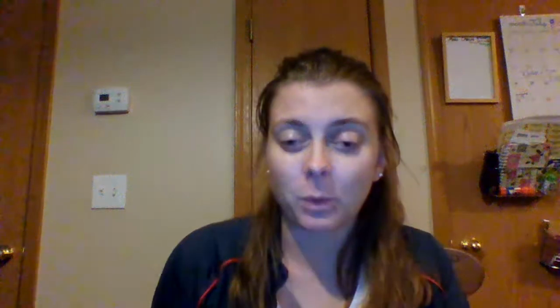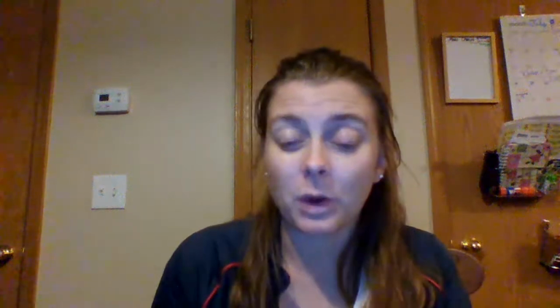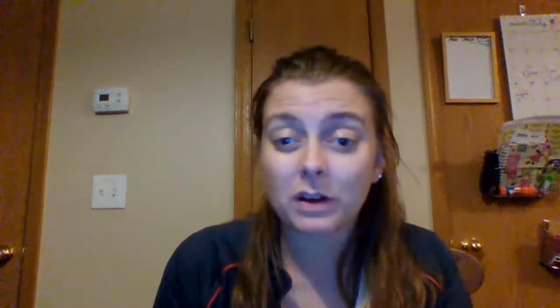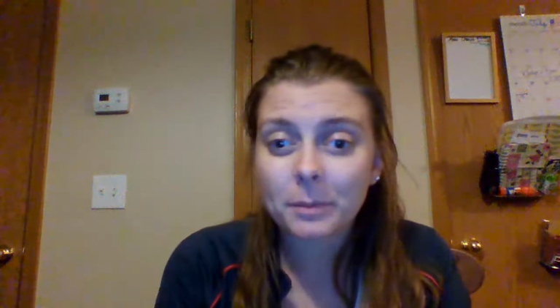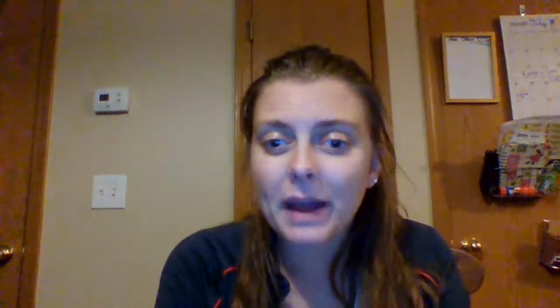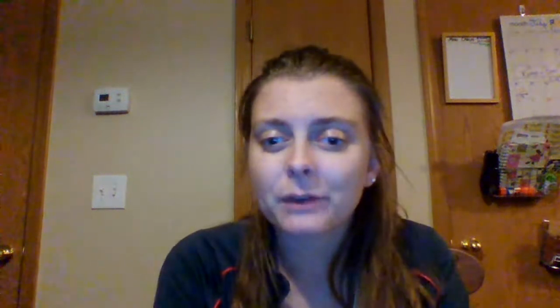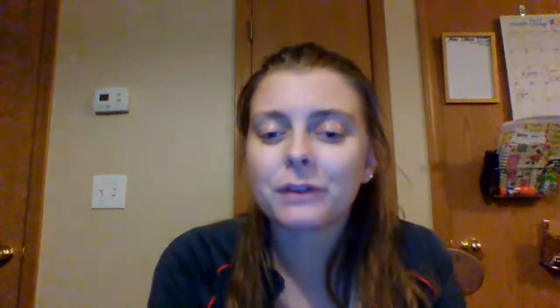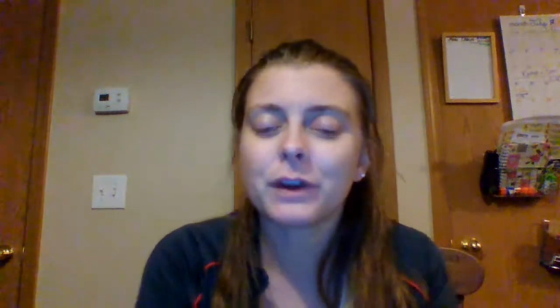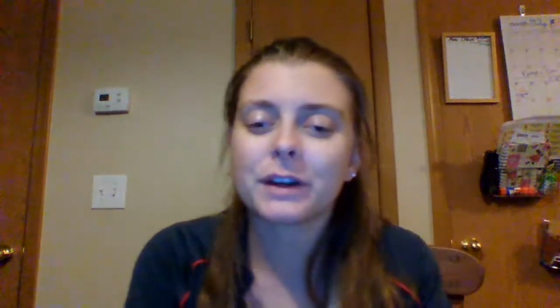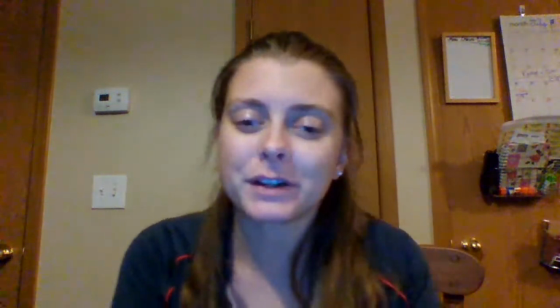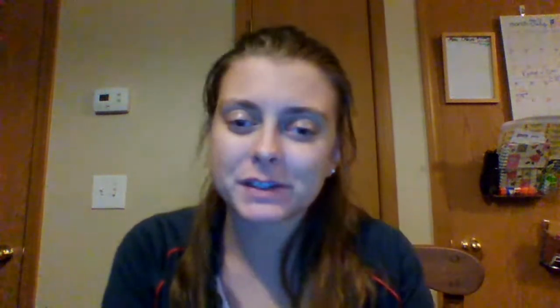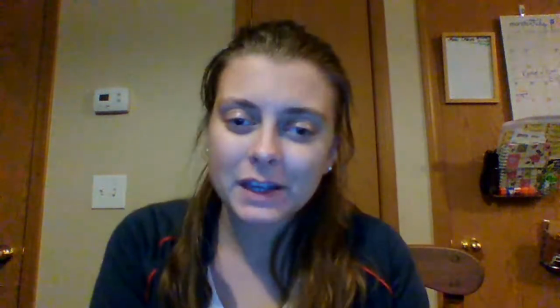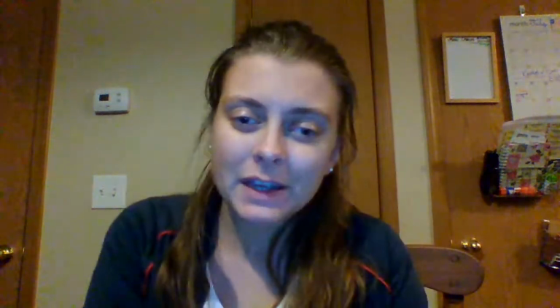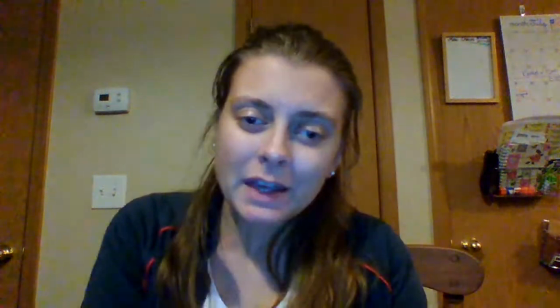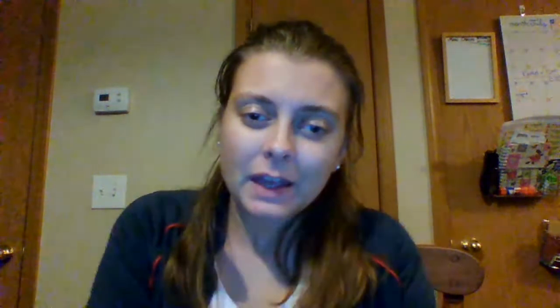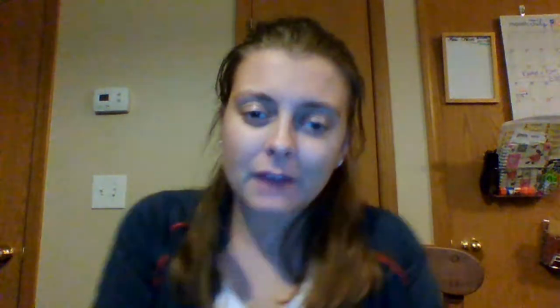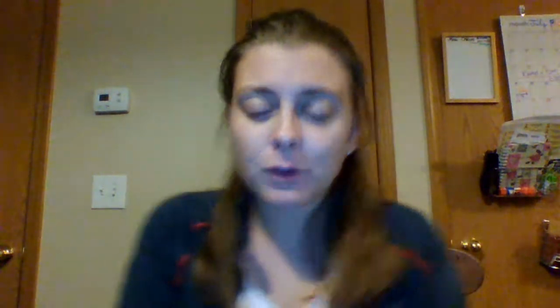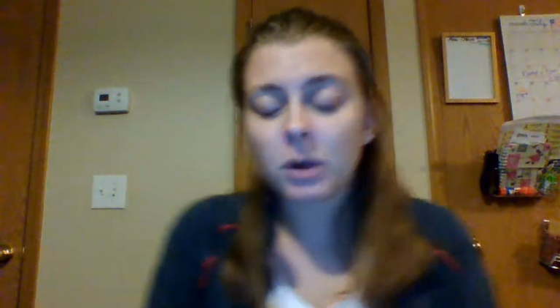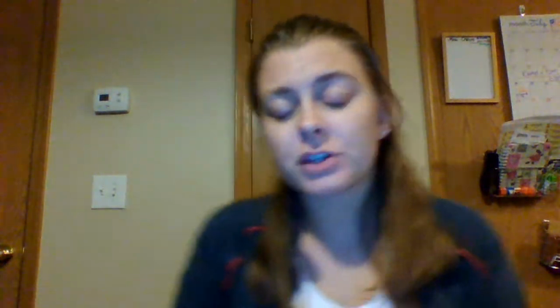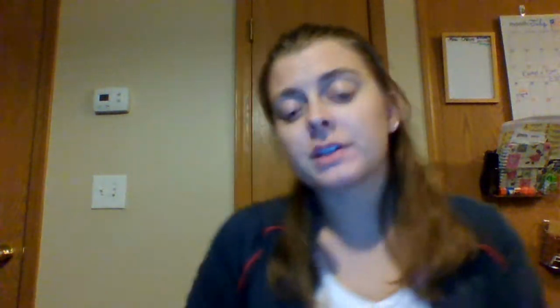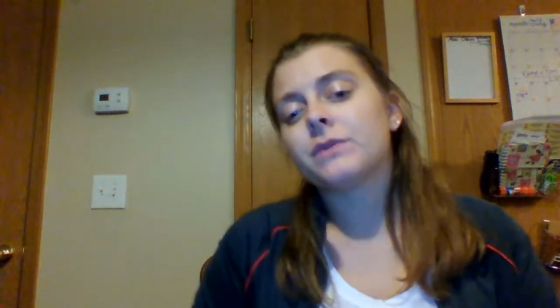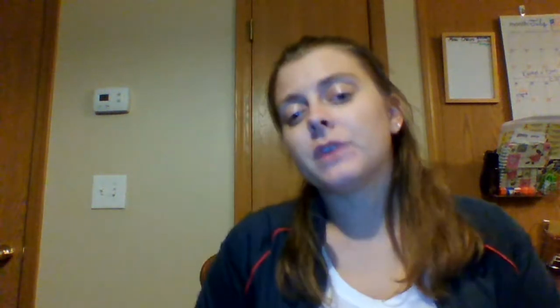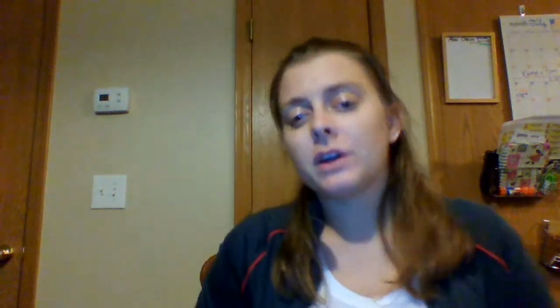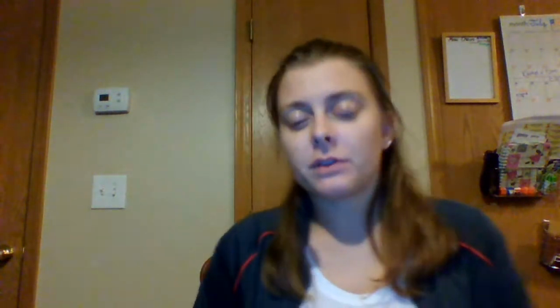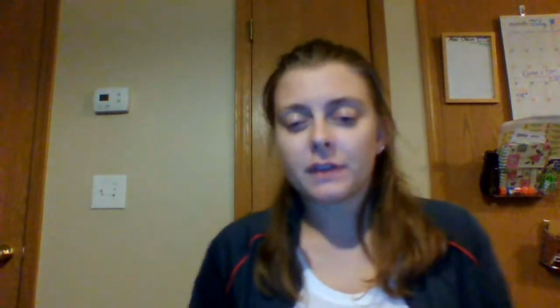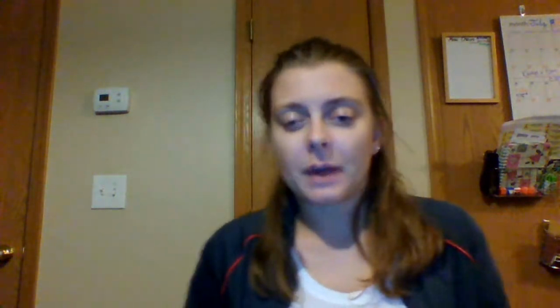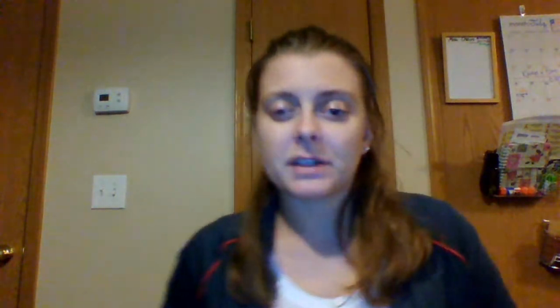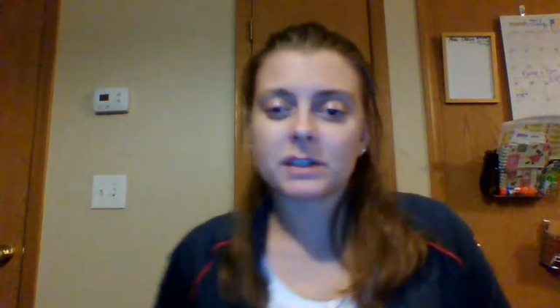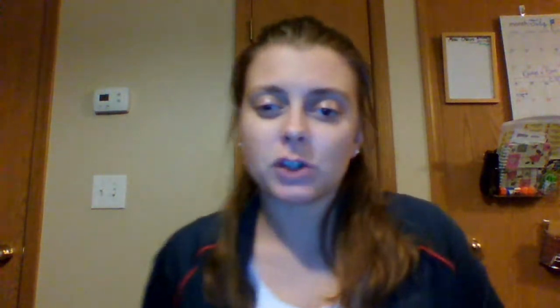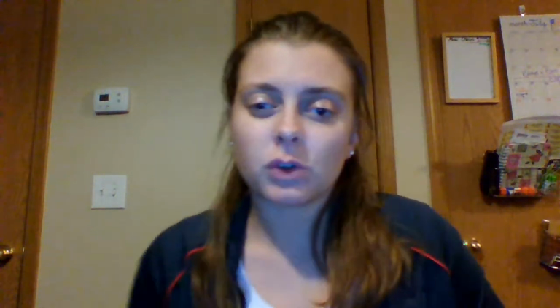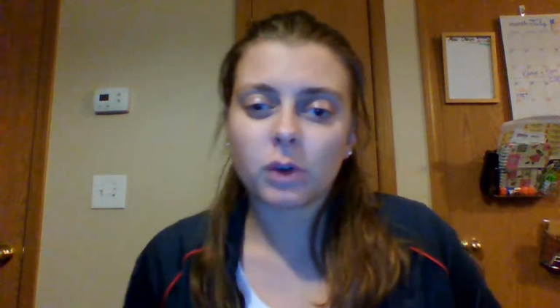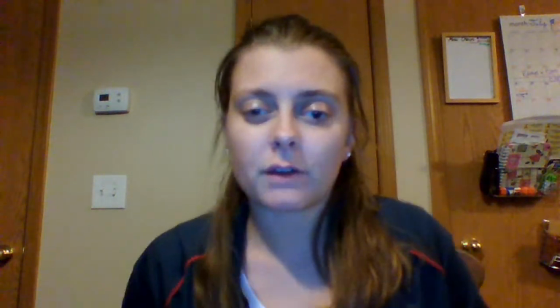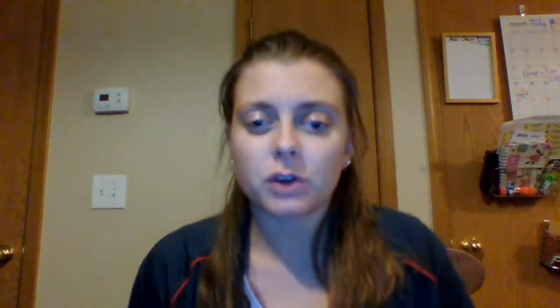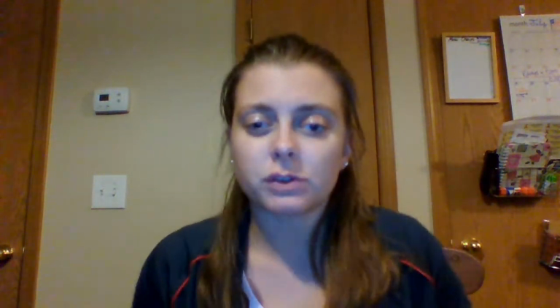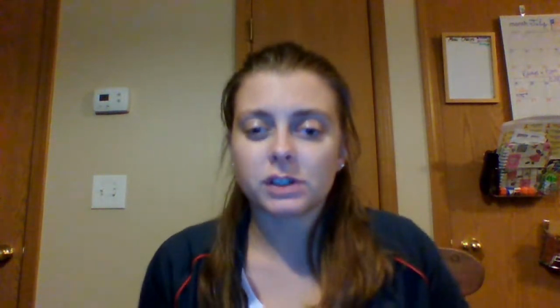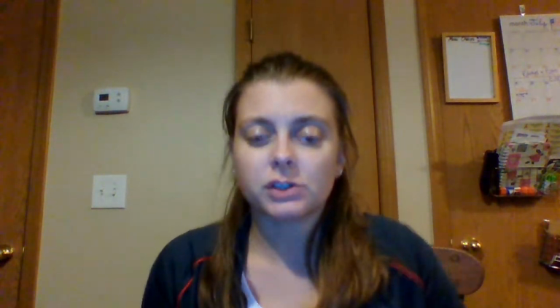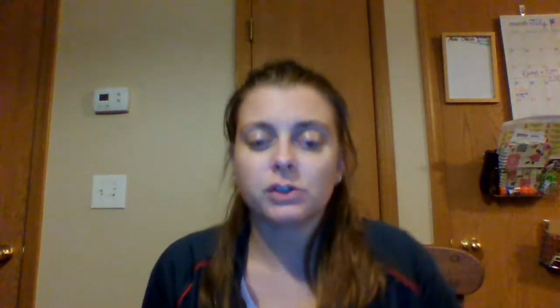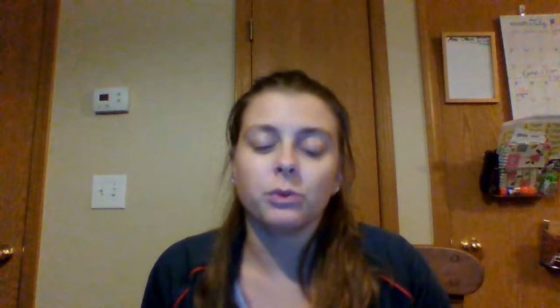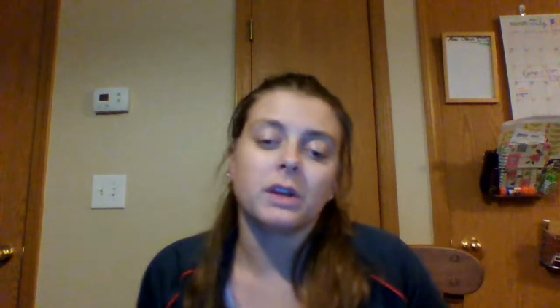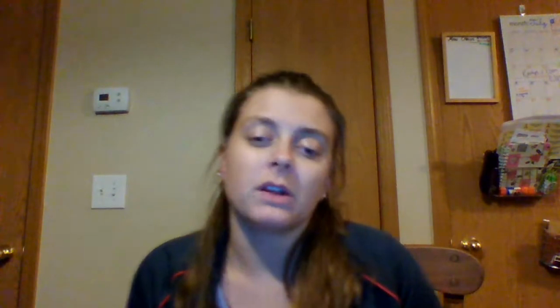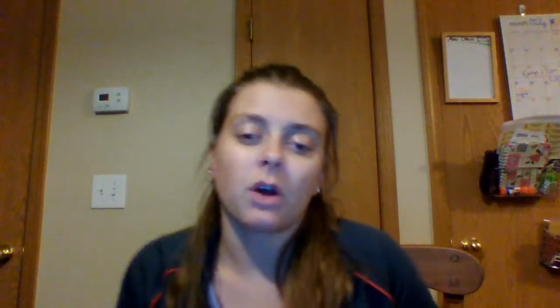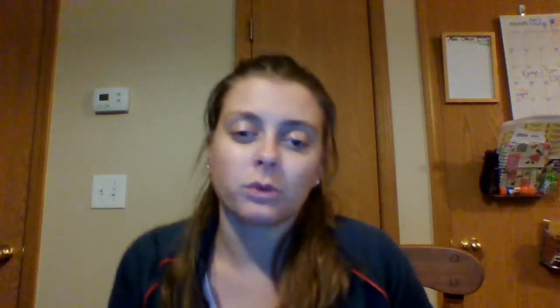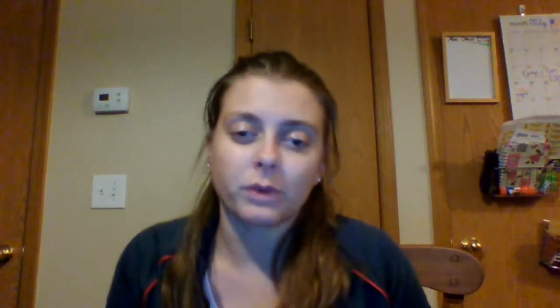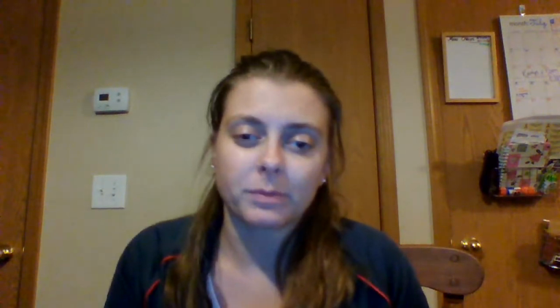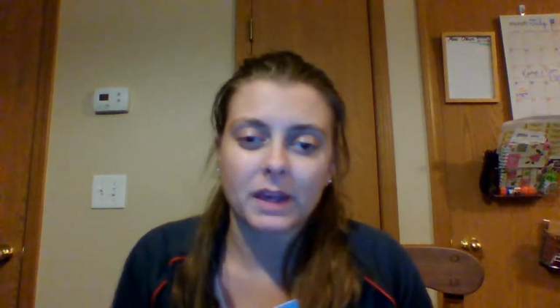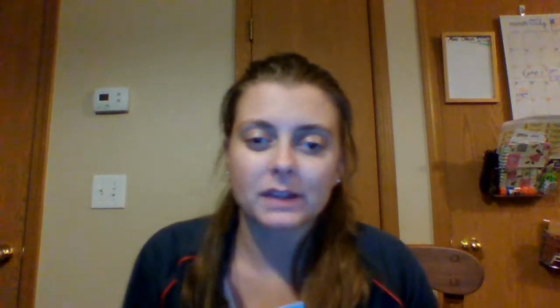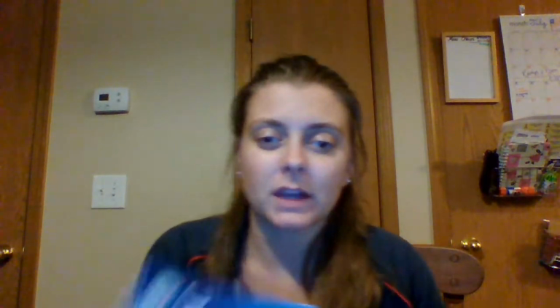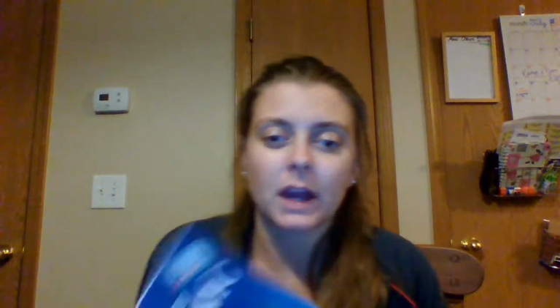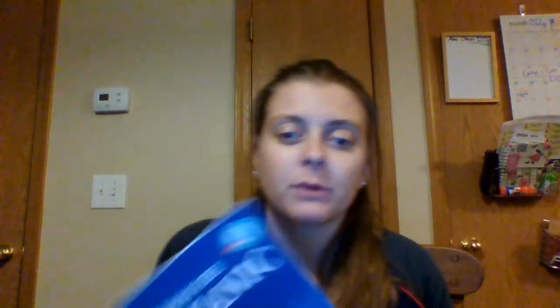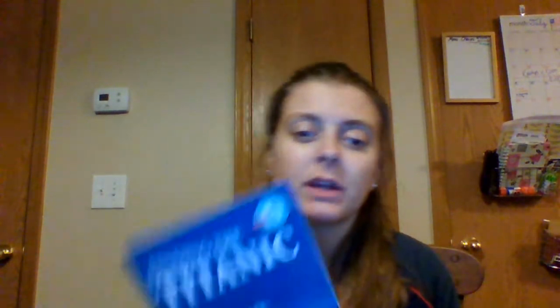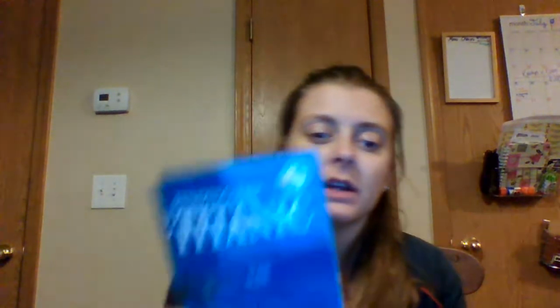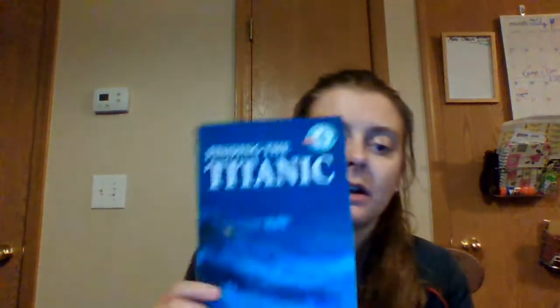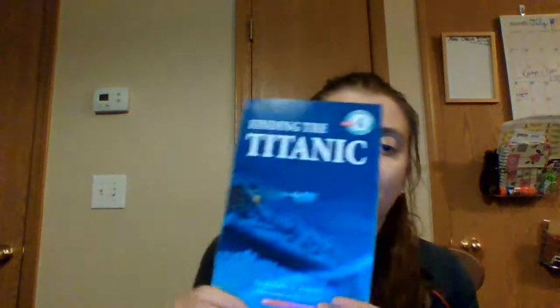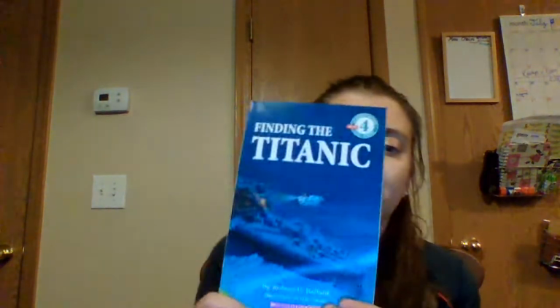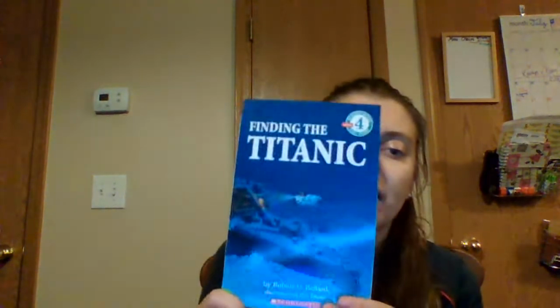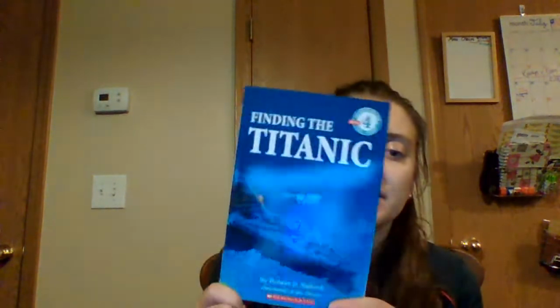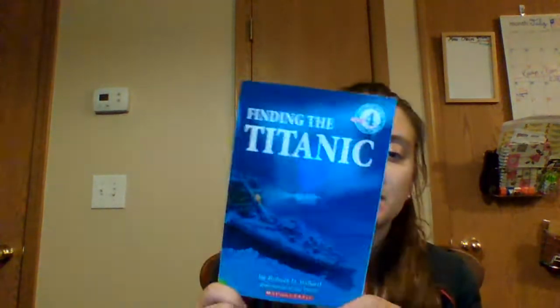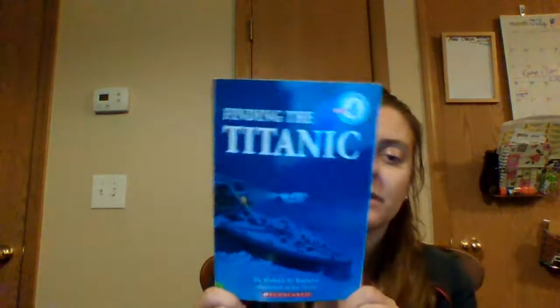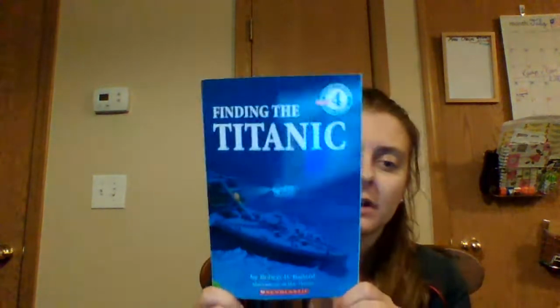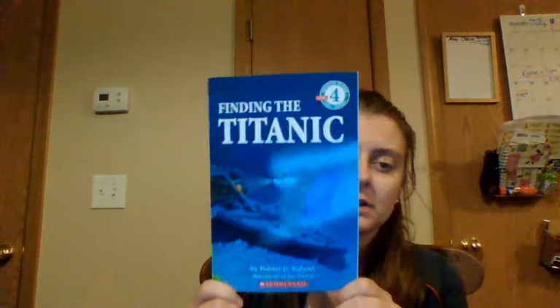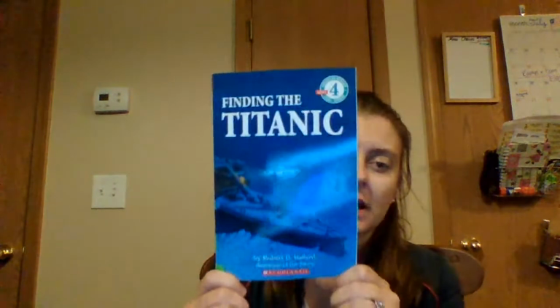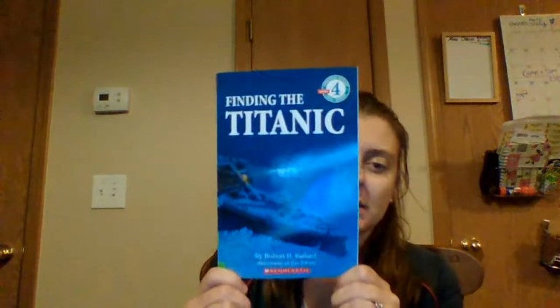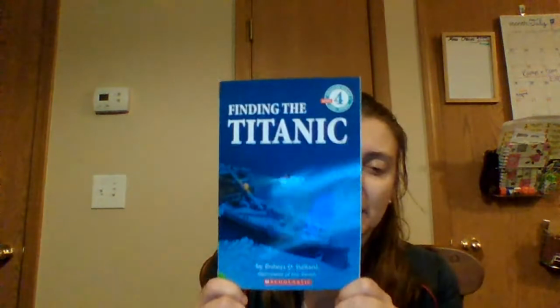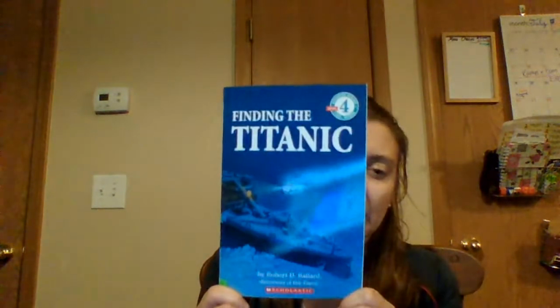Welcome back, rave readers. If you're watching this video, then that means you have chosen to read along with me as I read Finding the Titanic.